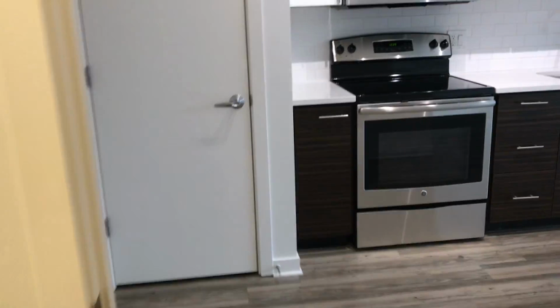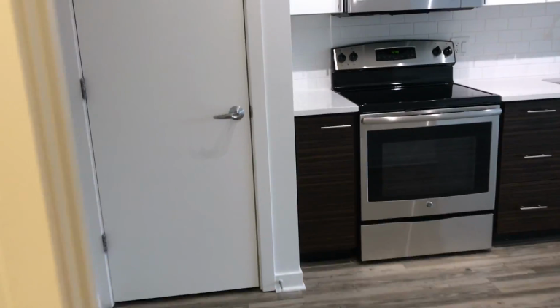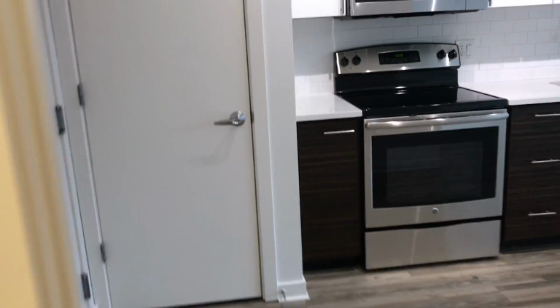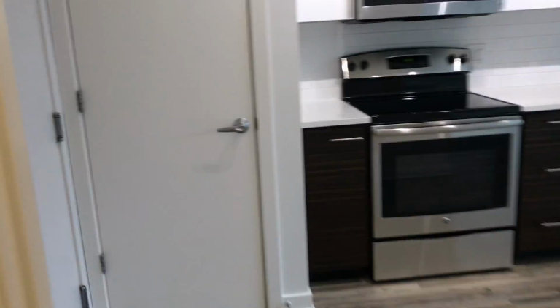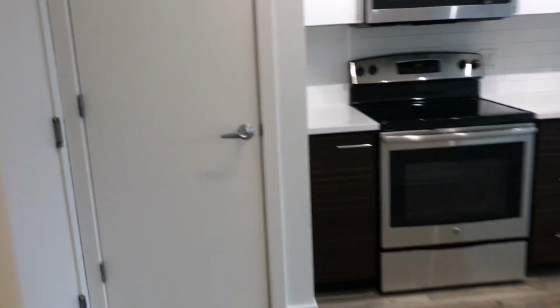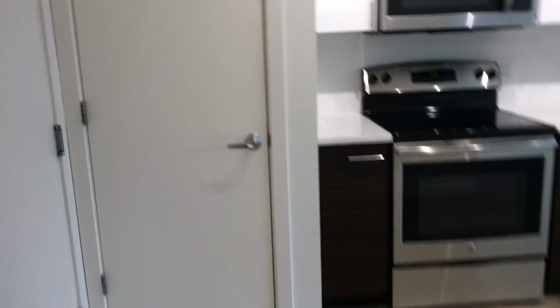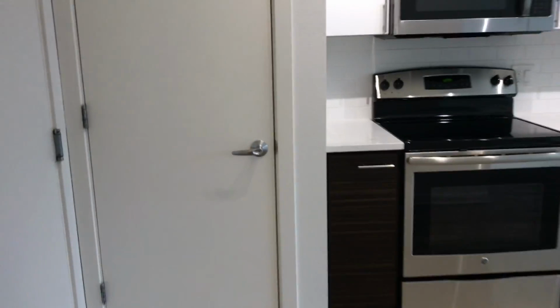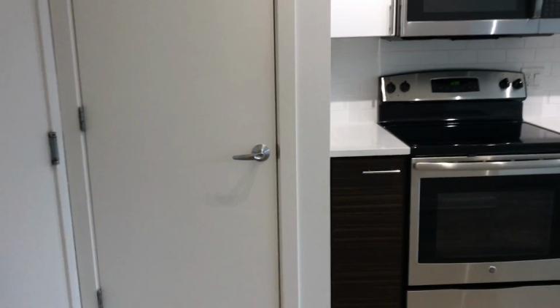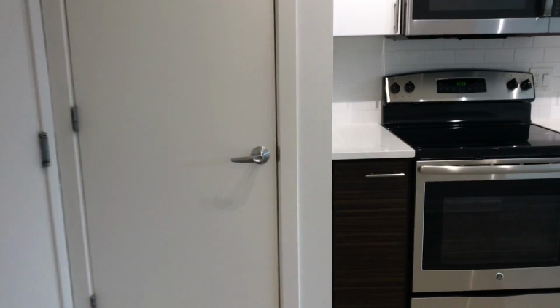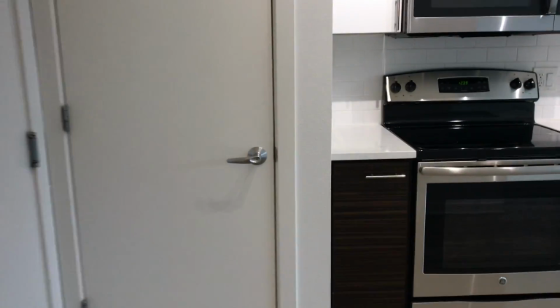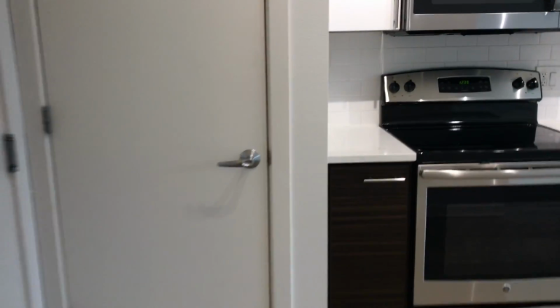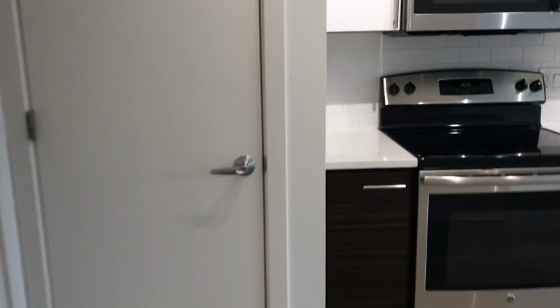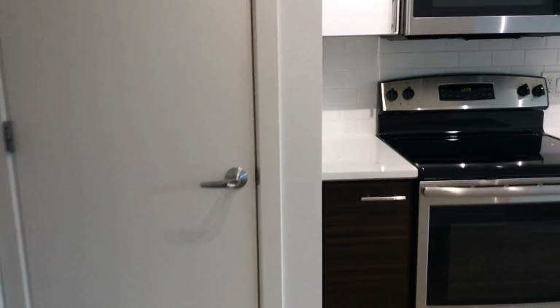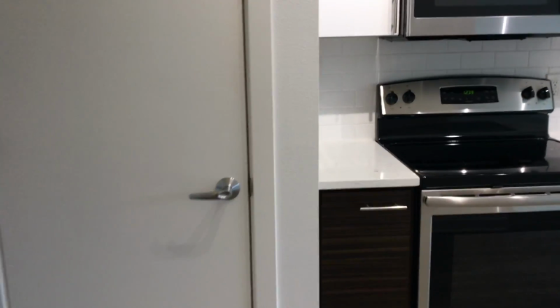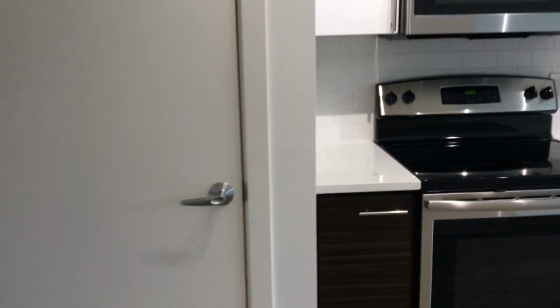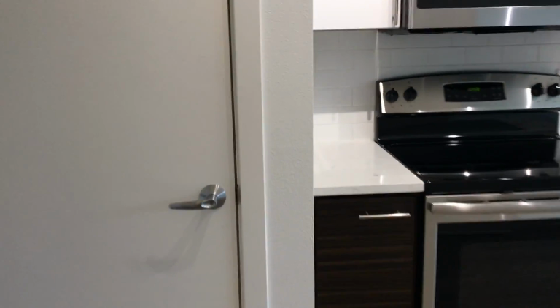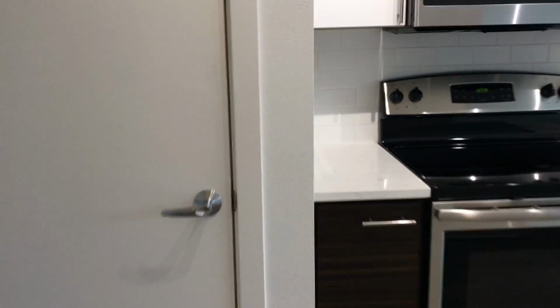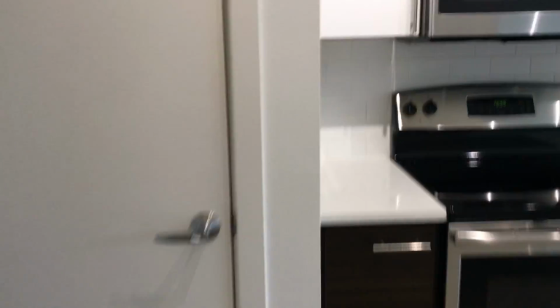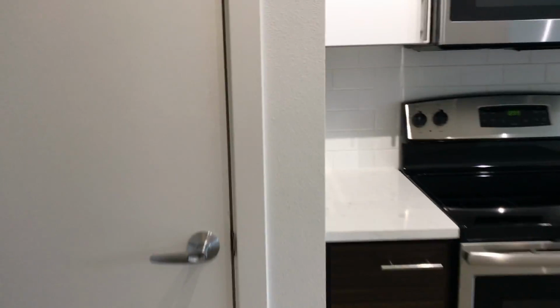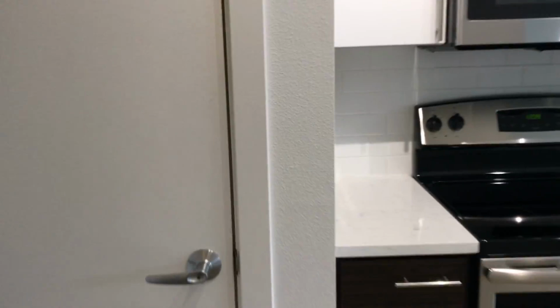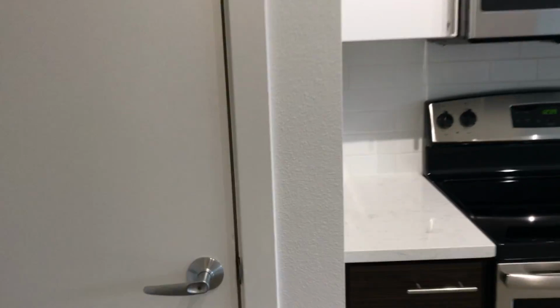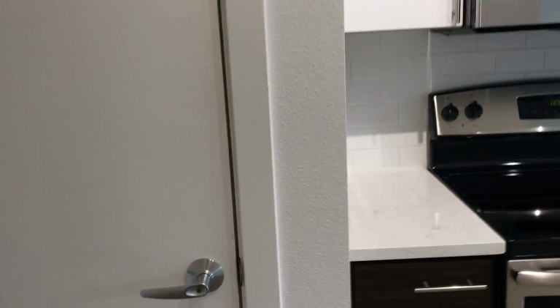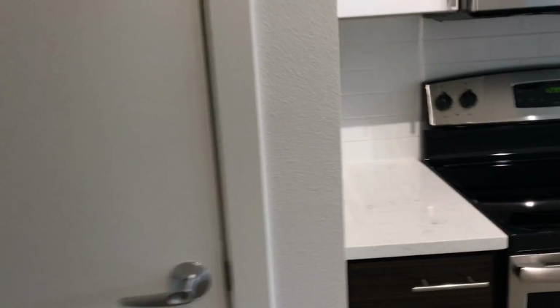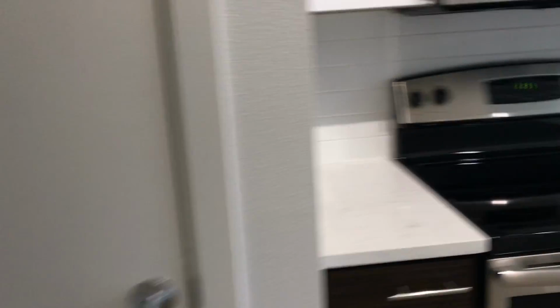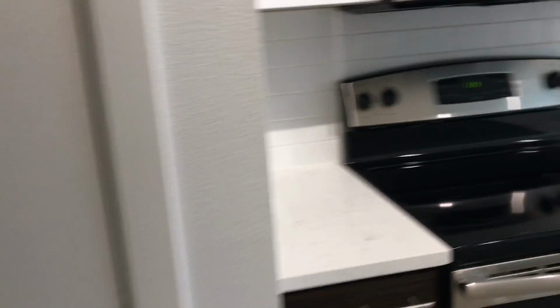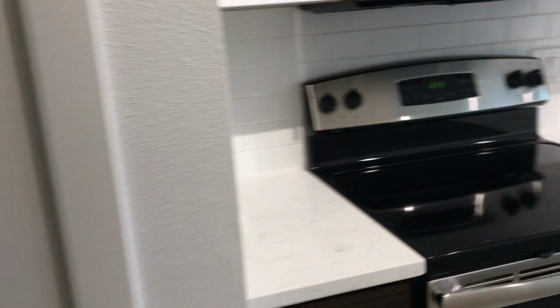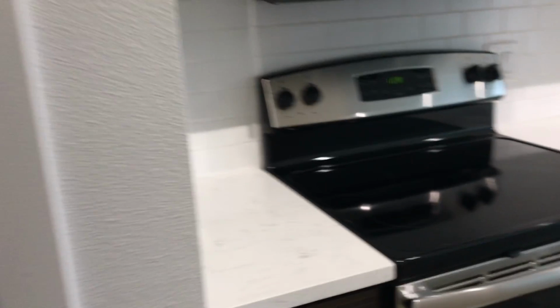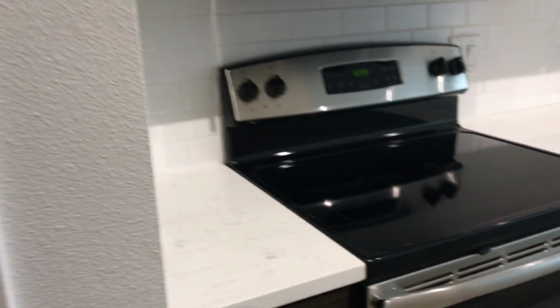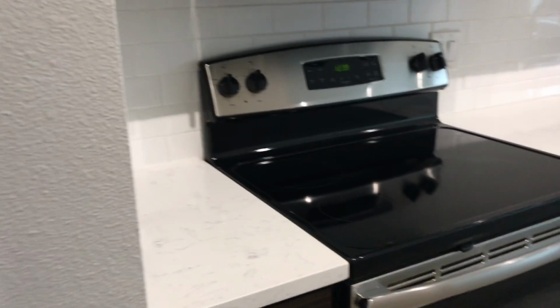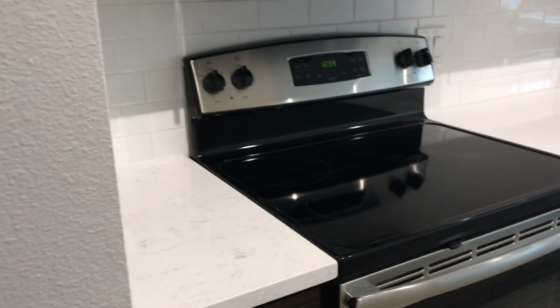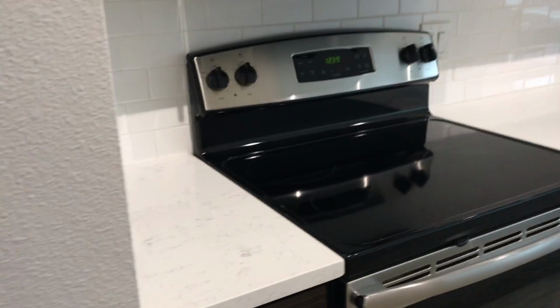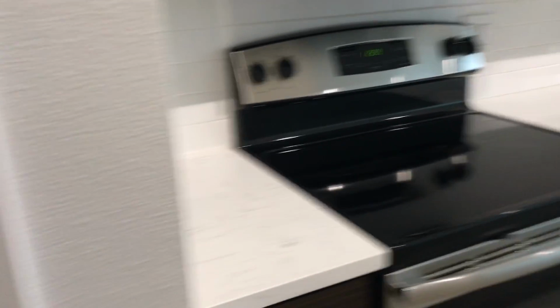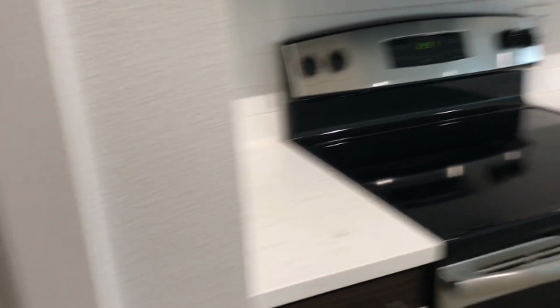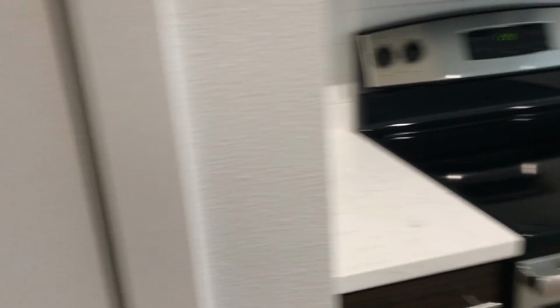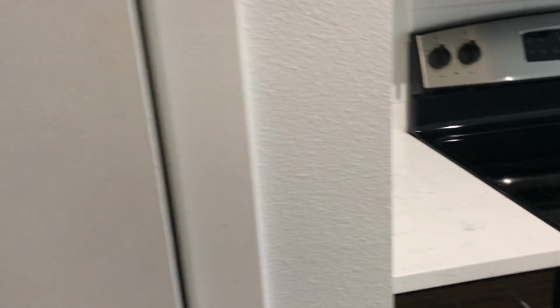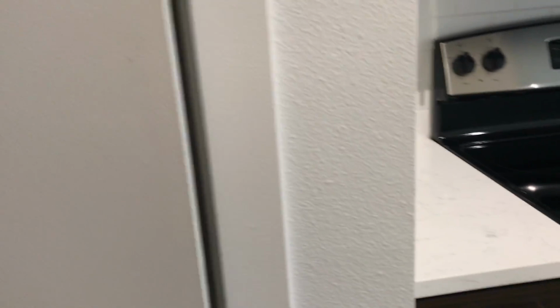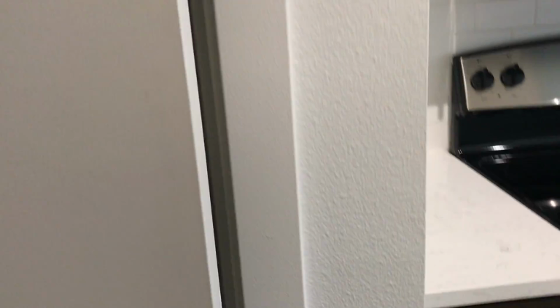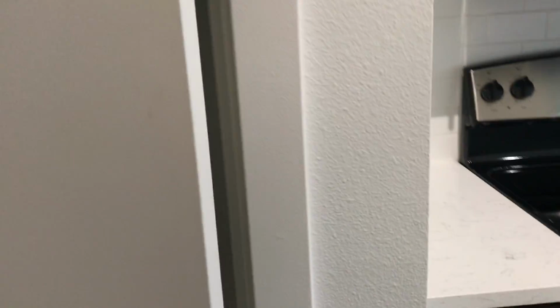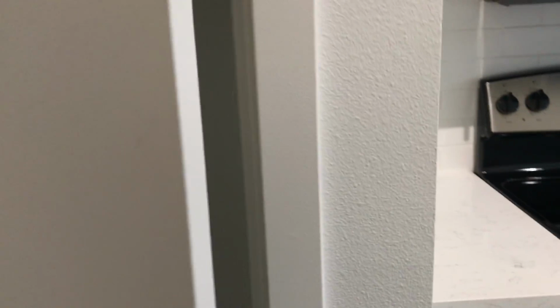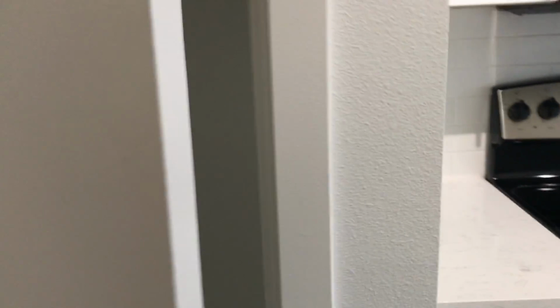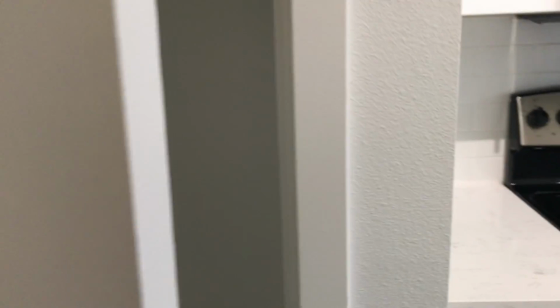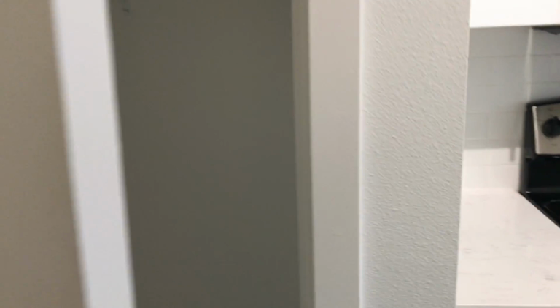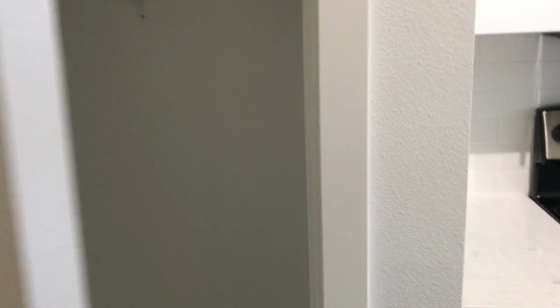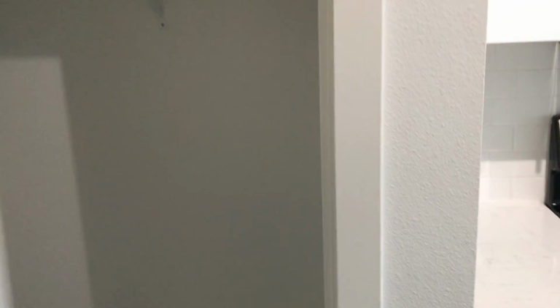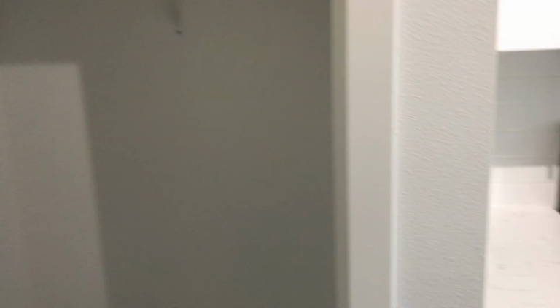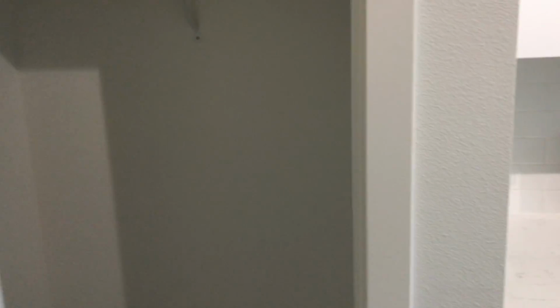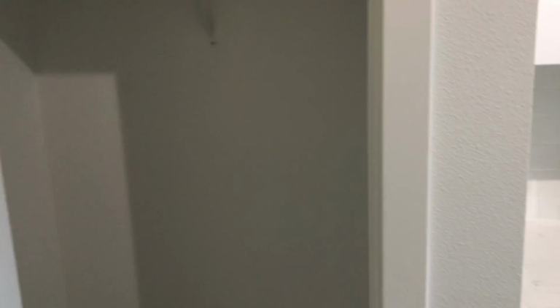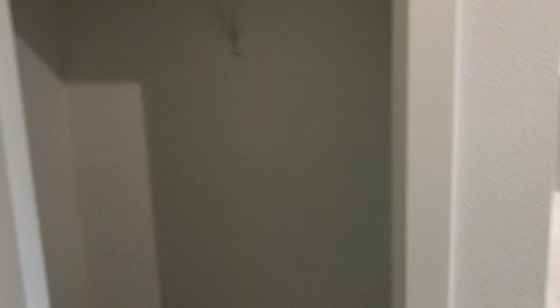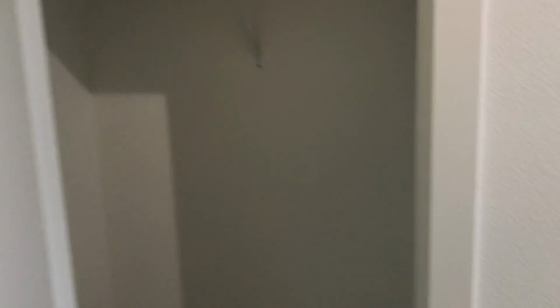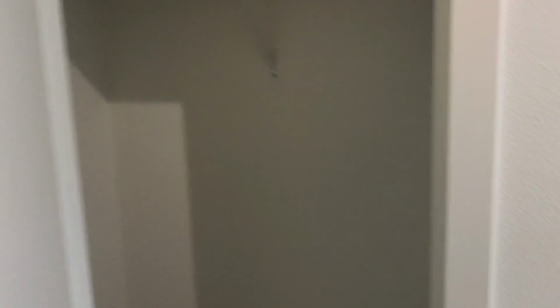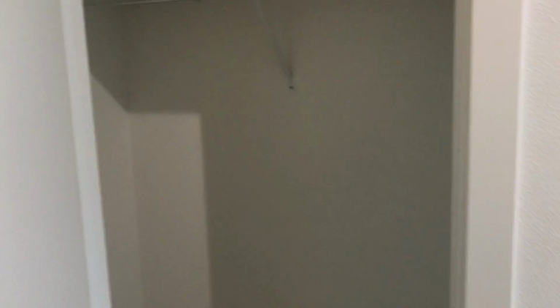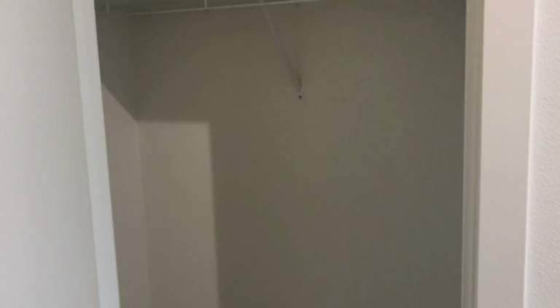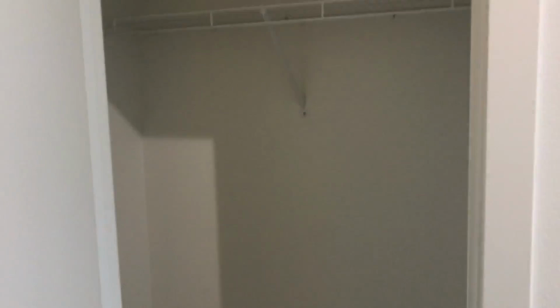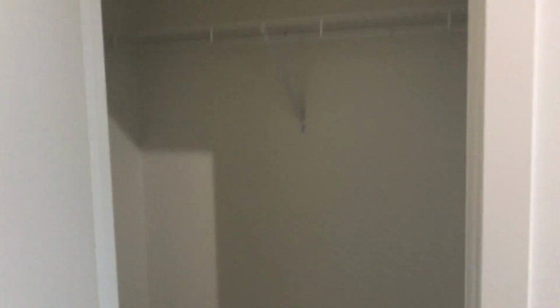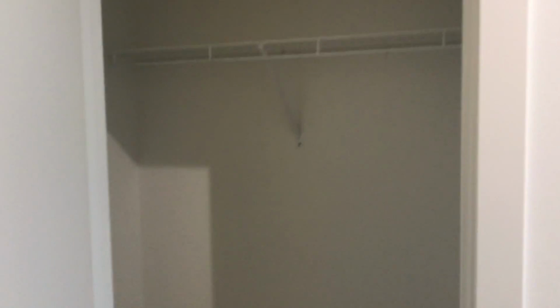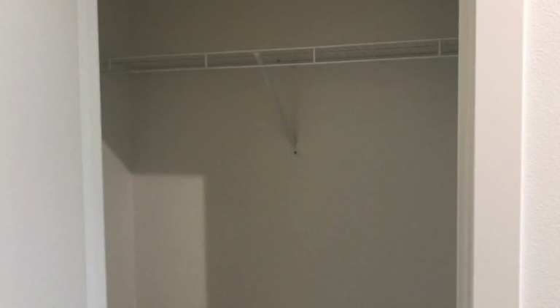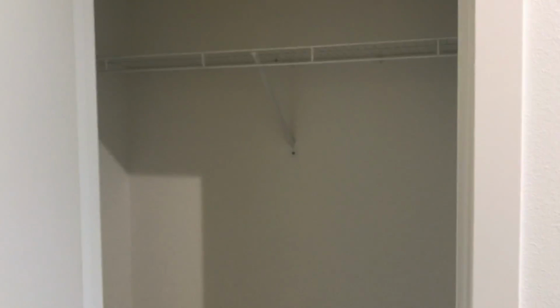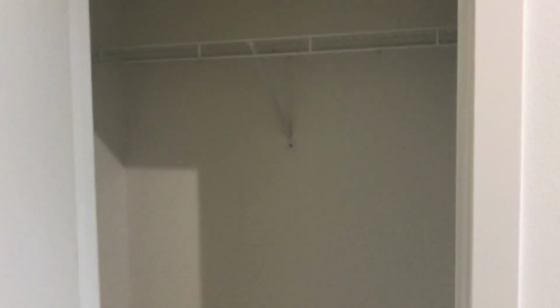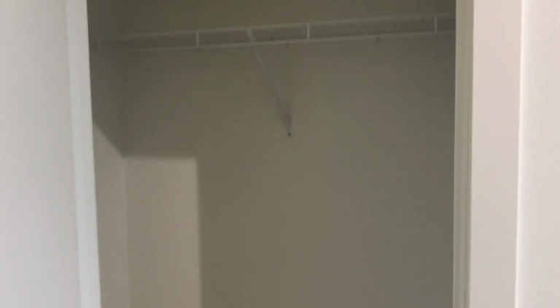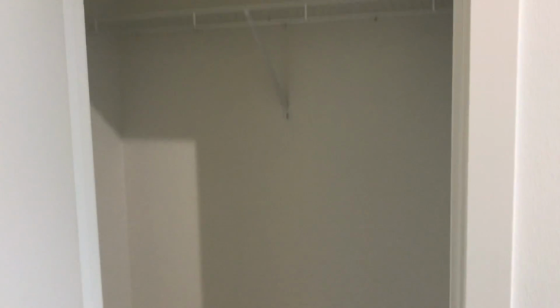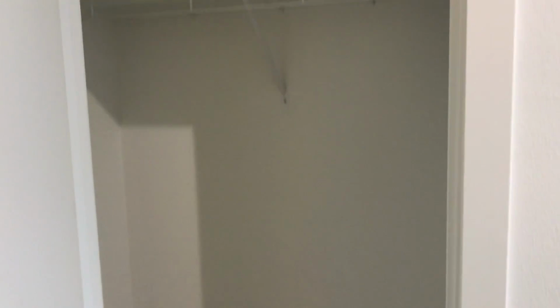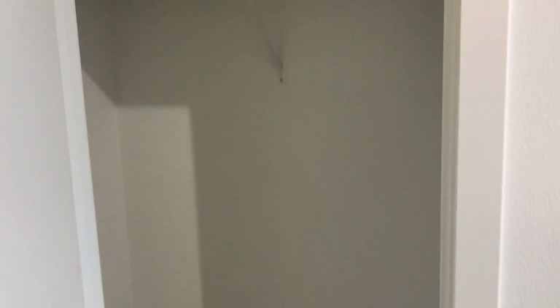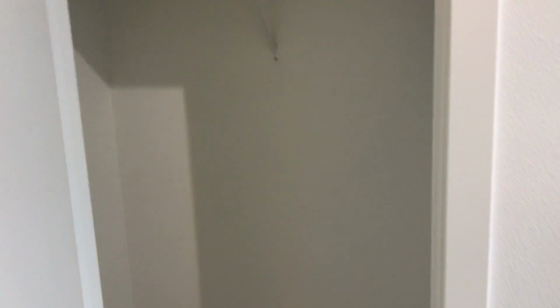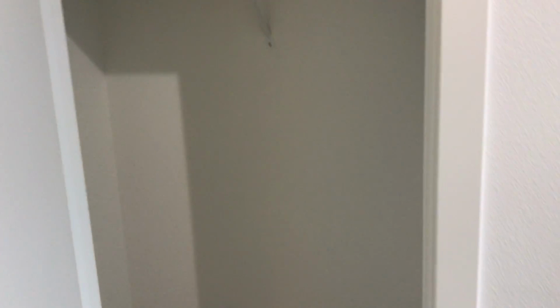You have your entry coat closet right here — perfect room for storage.